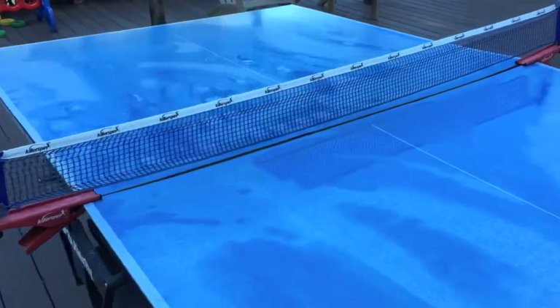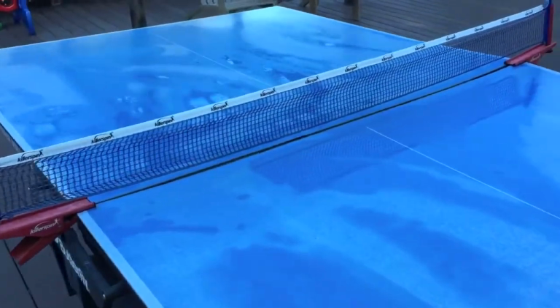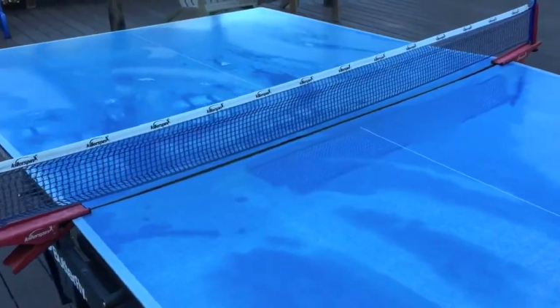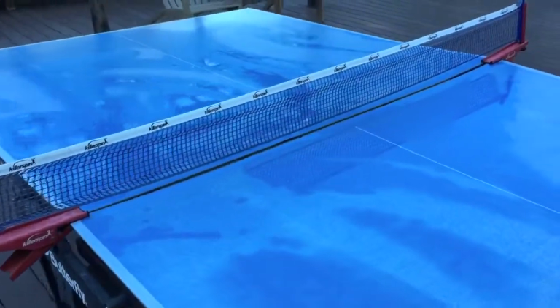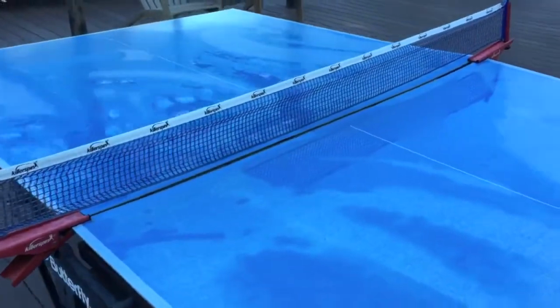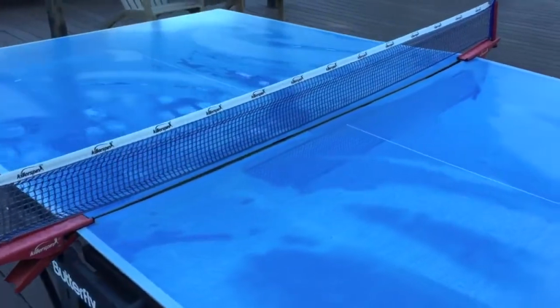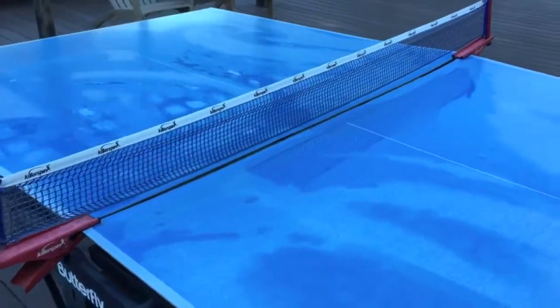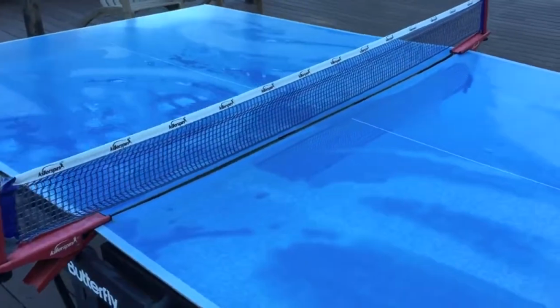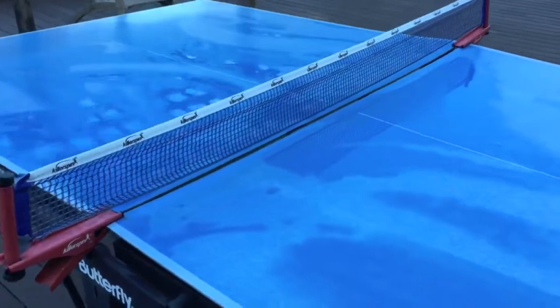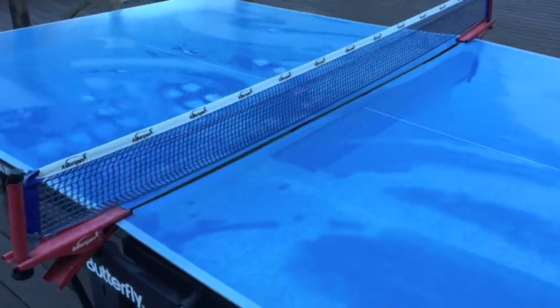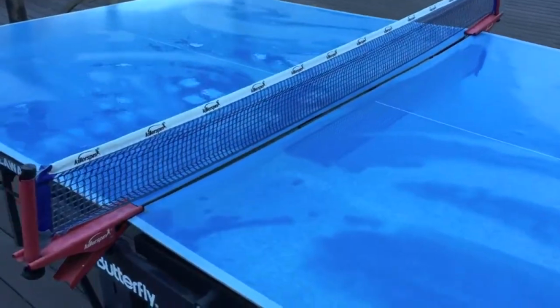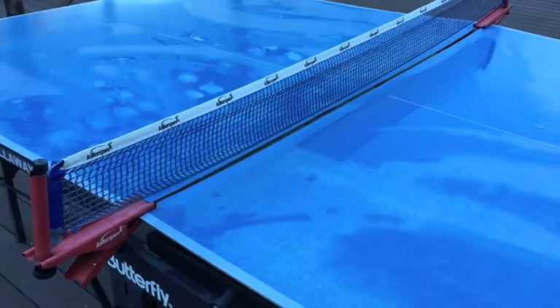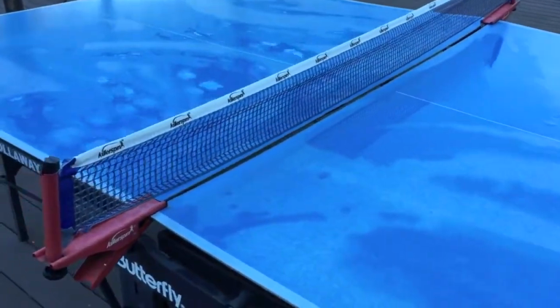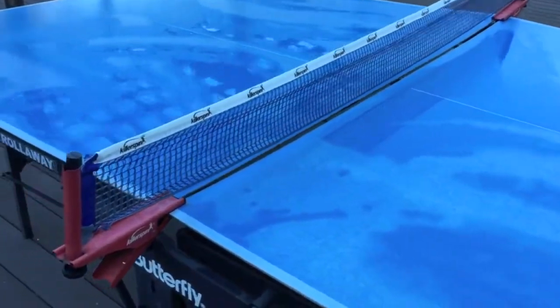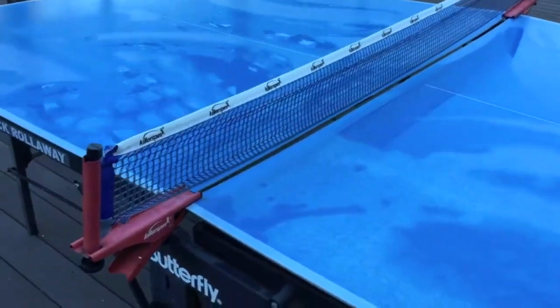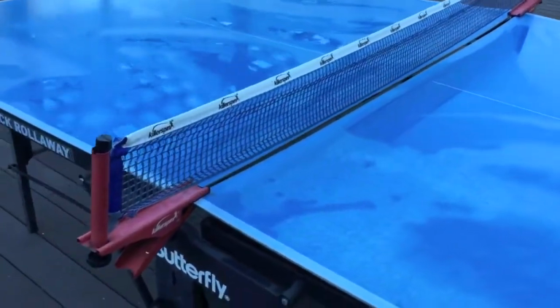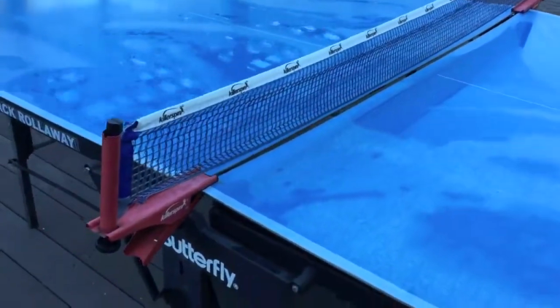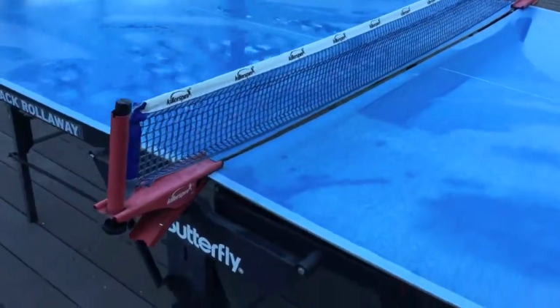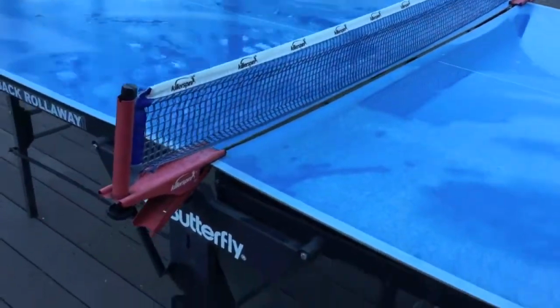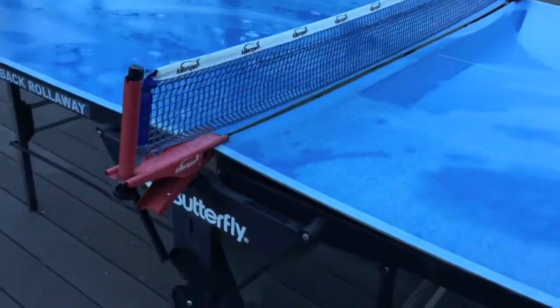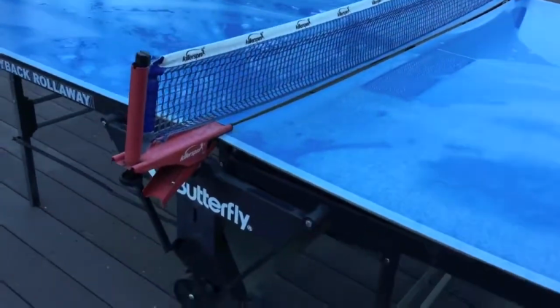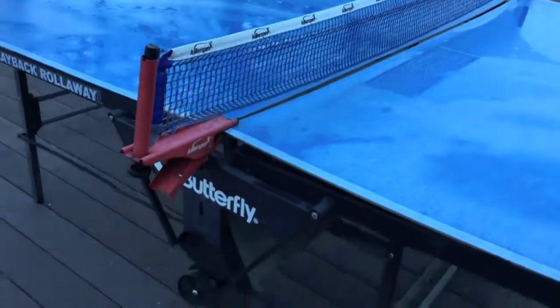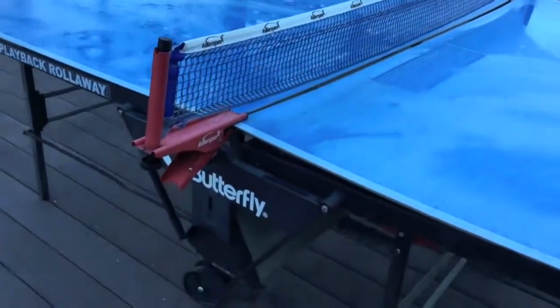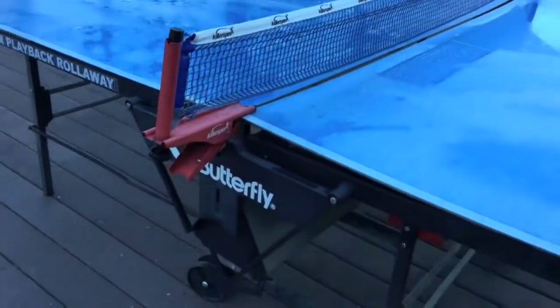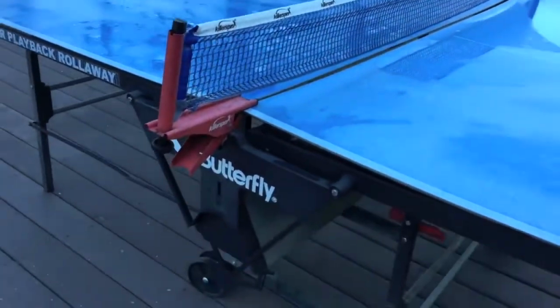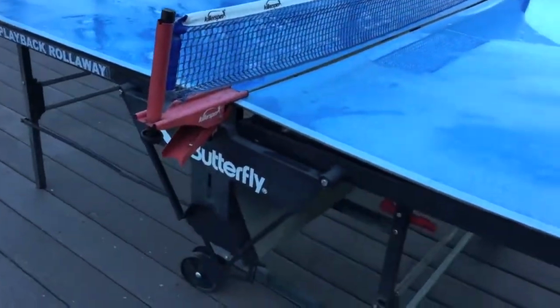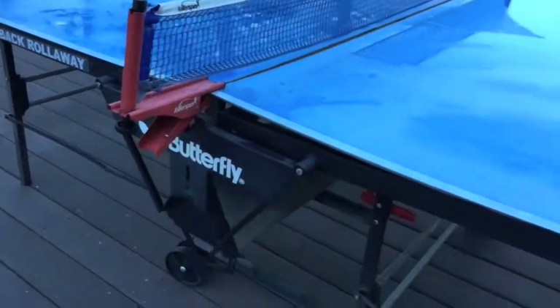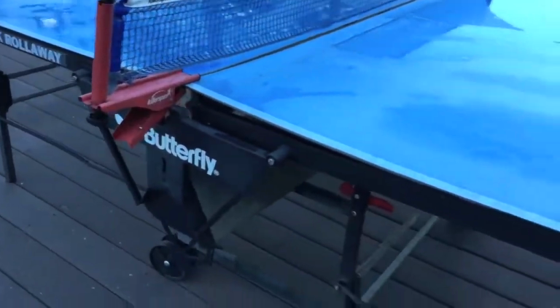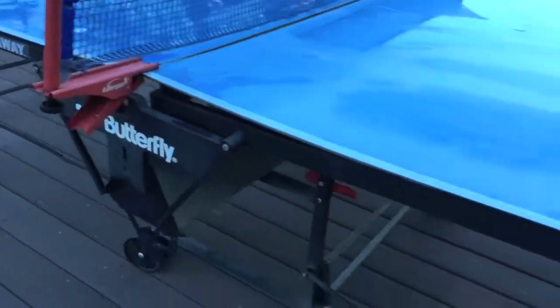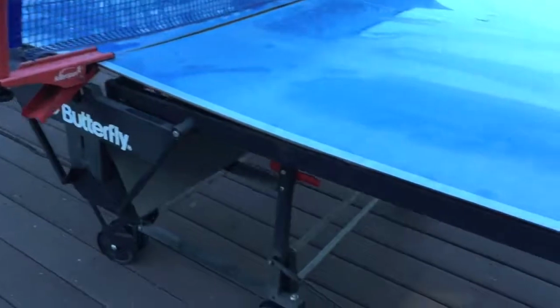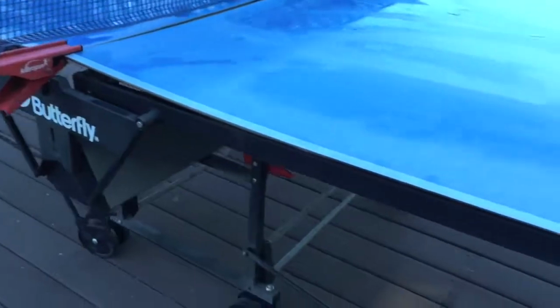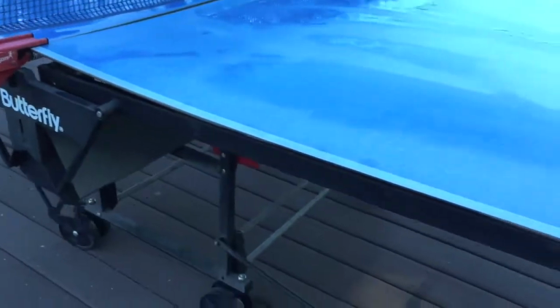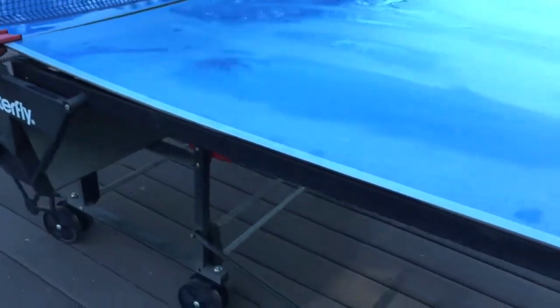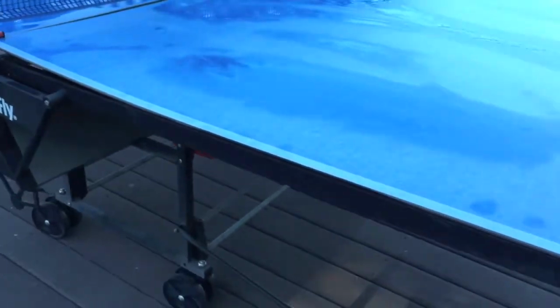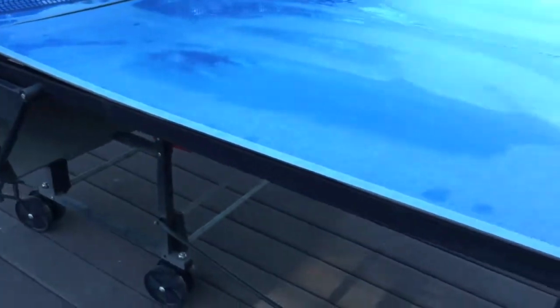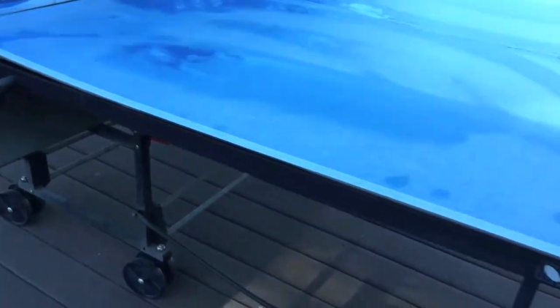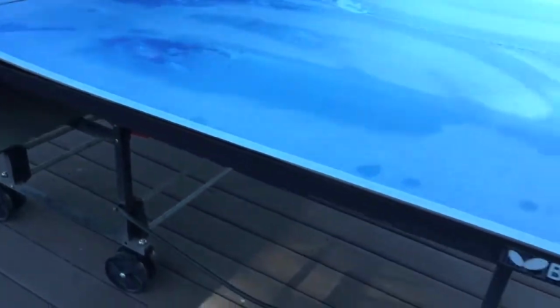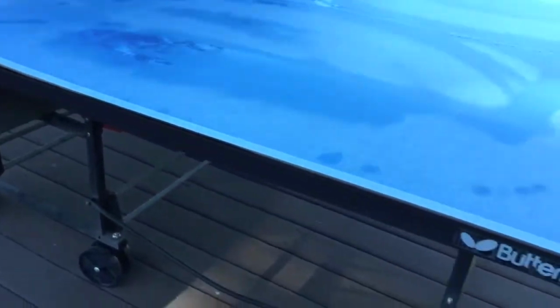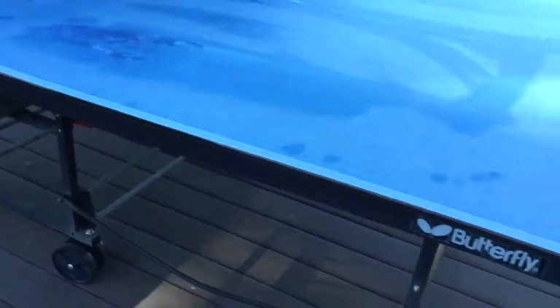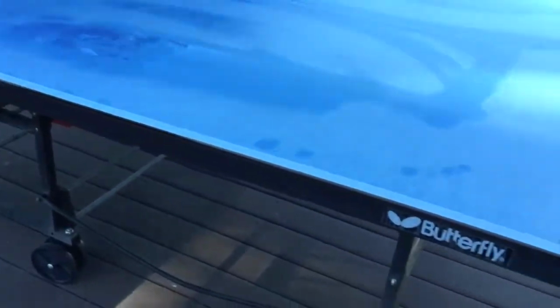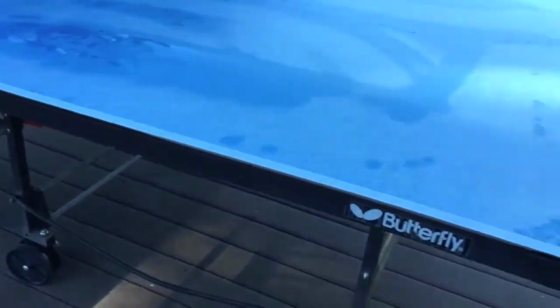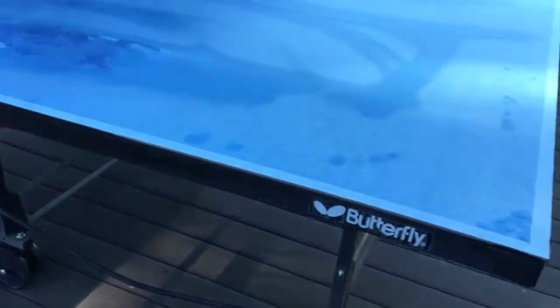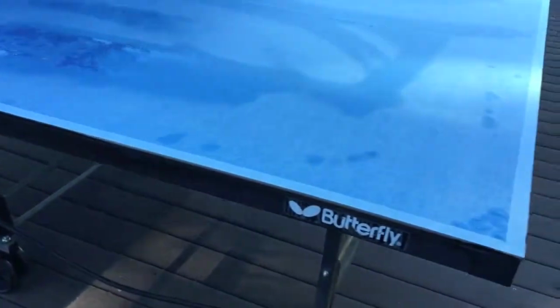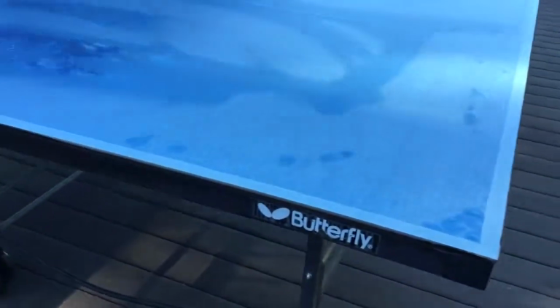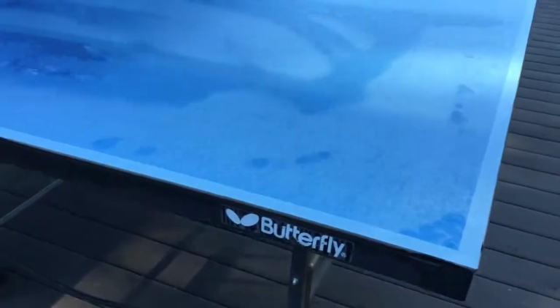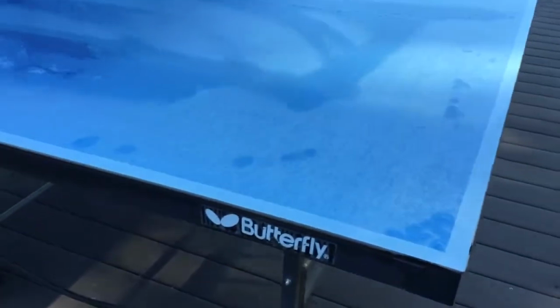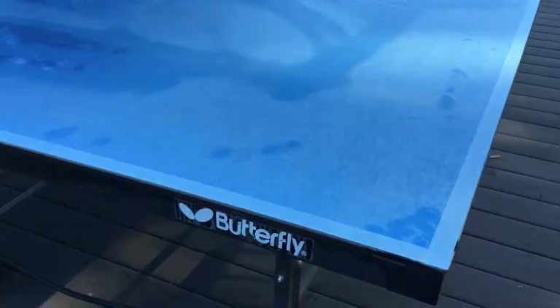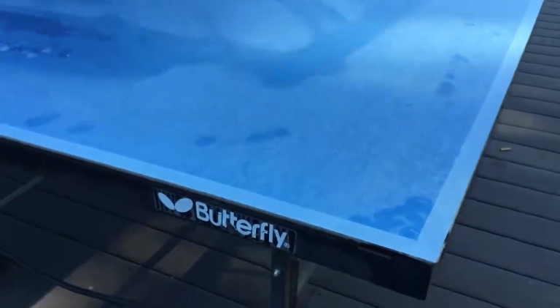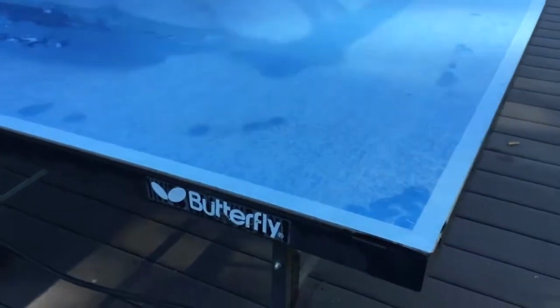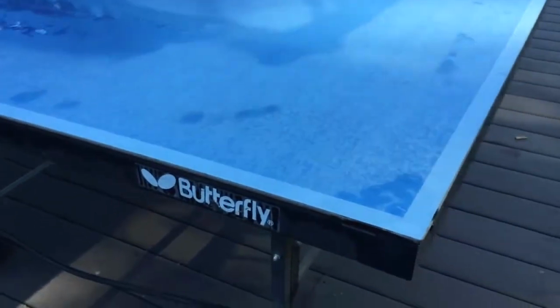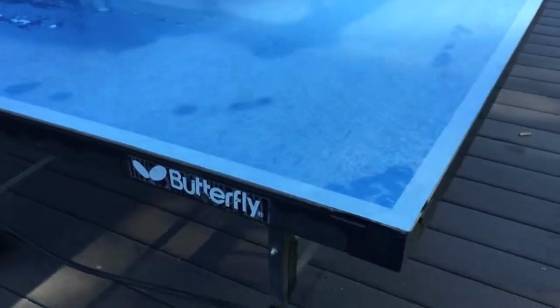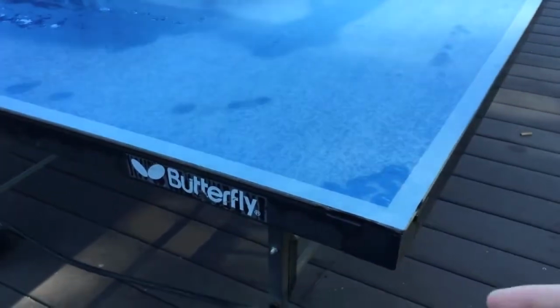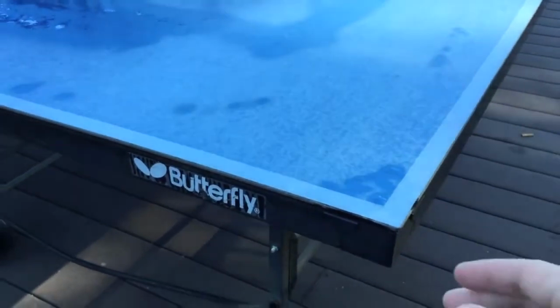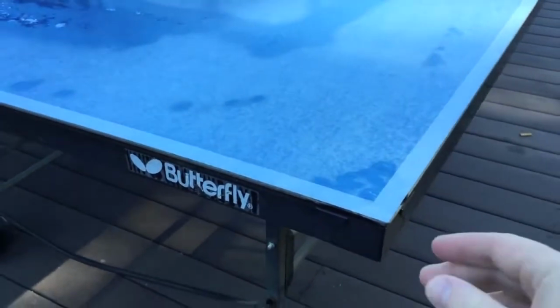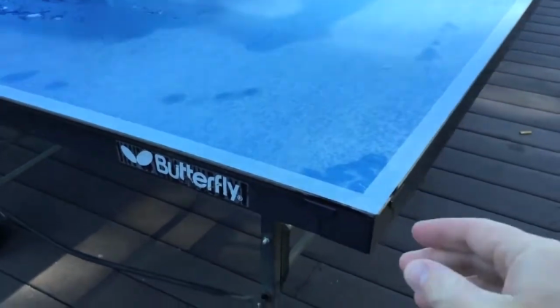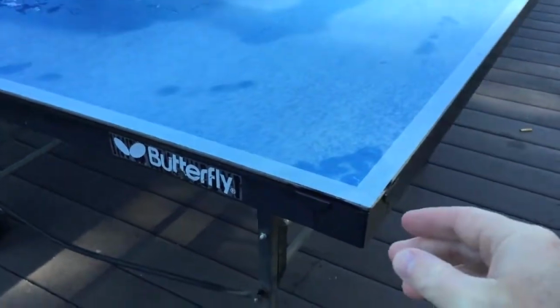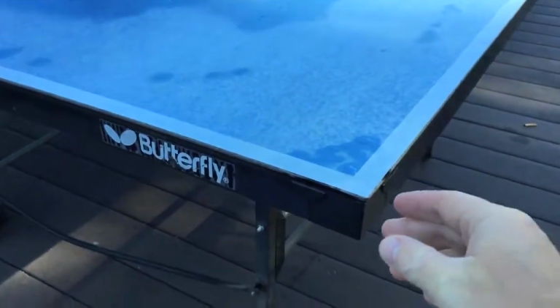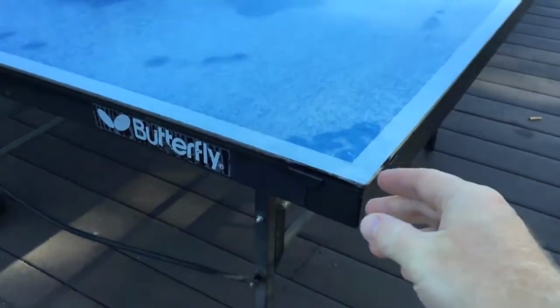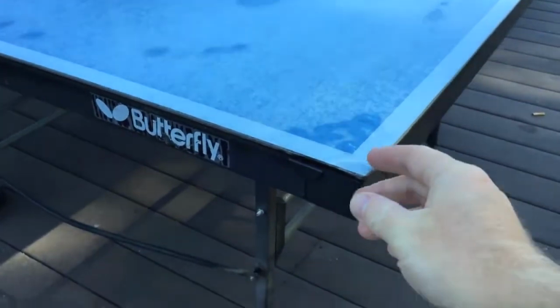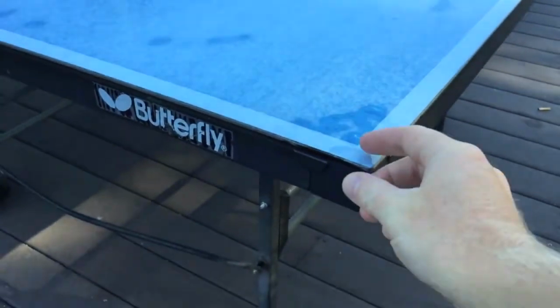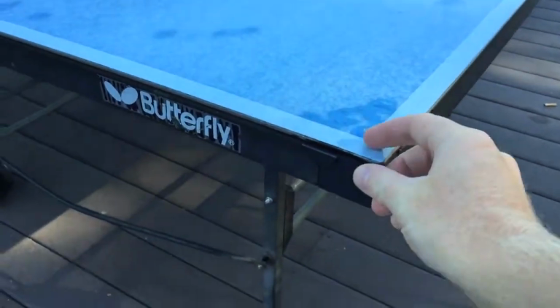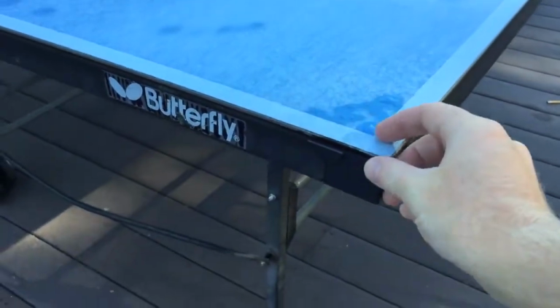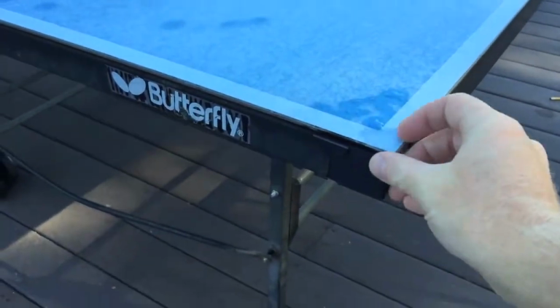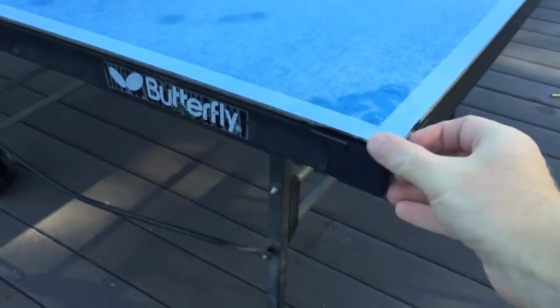We found that there's not much corner protection on the table. You'll notice here it's thinner than most. We wish it was more, but it is sufficient.